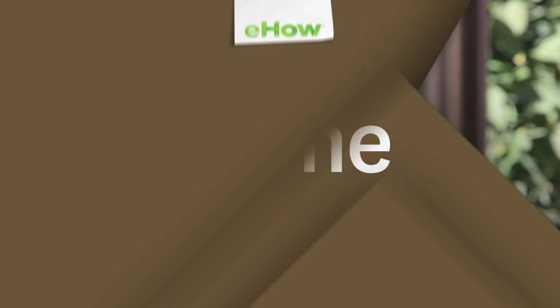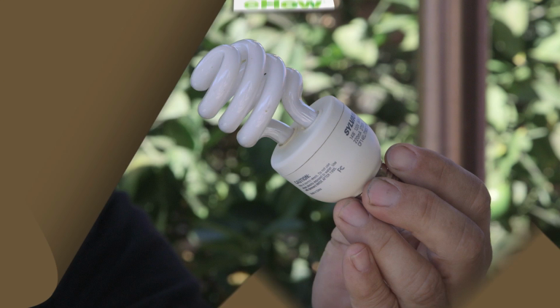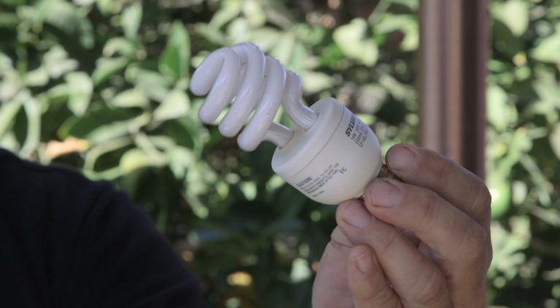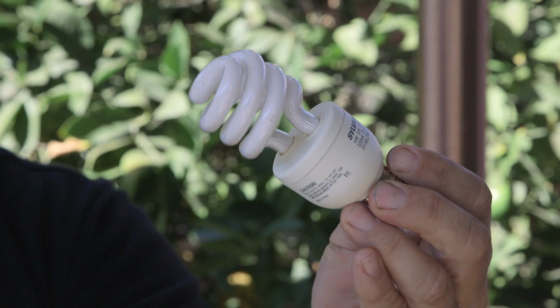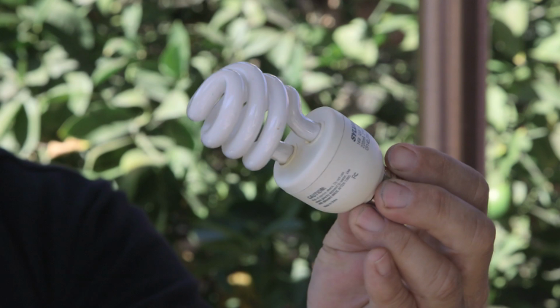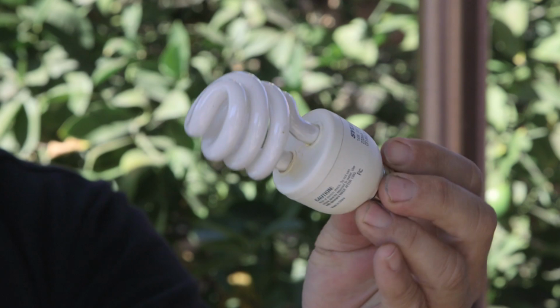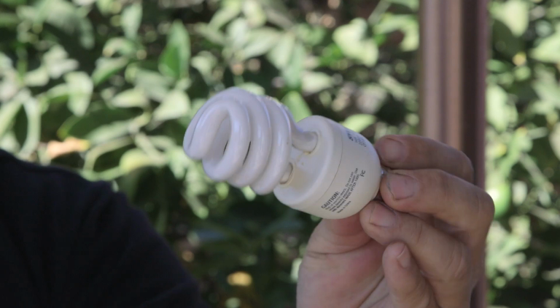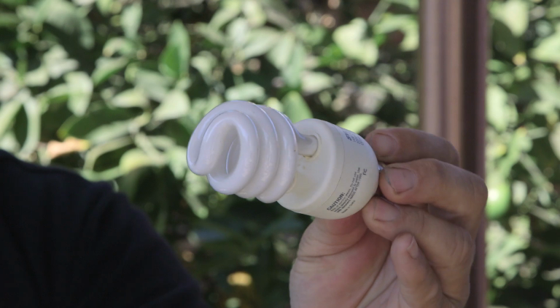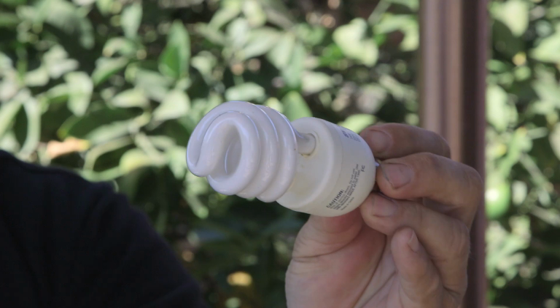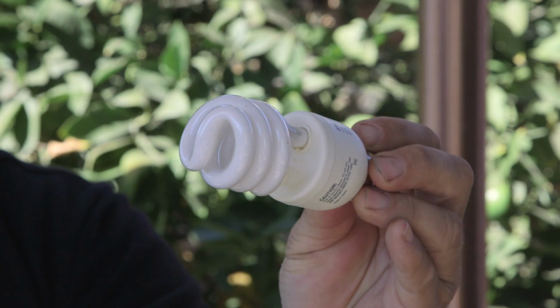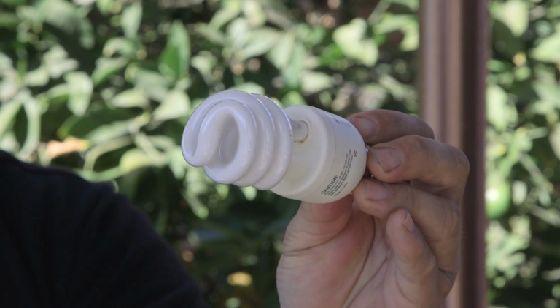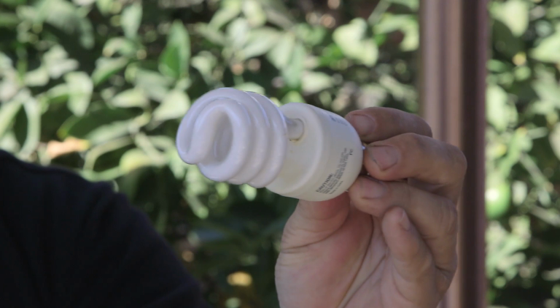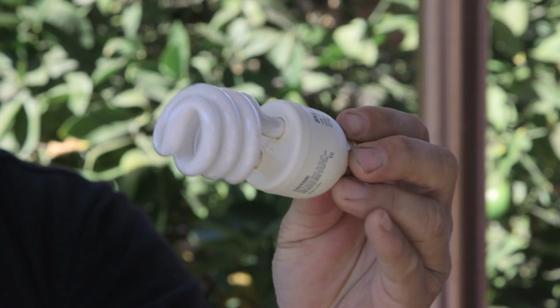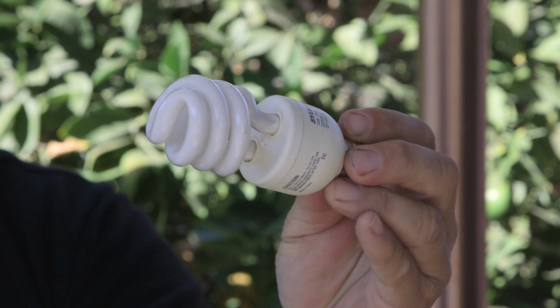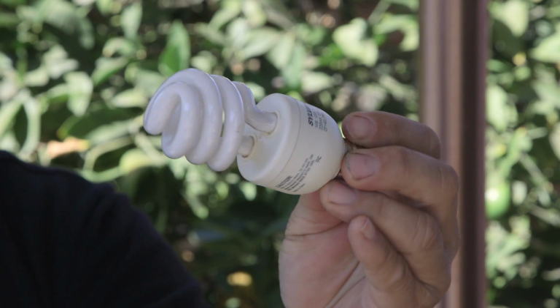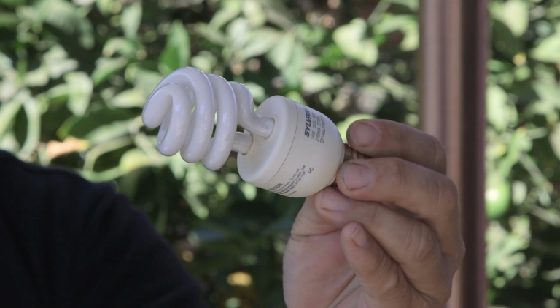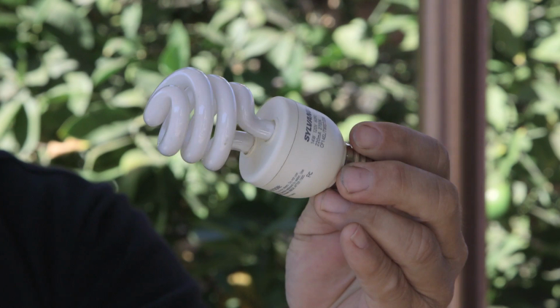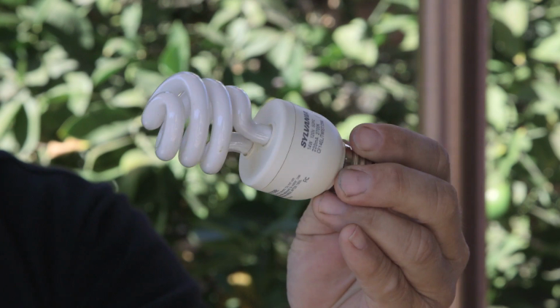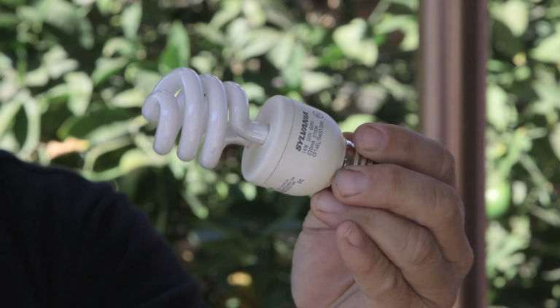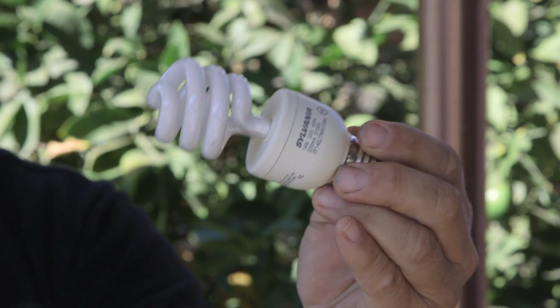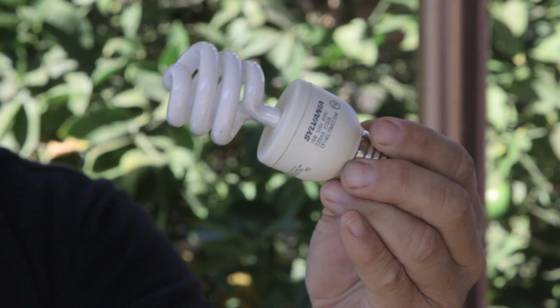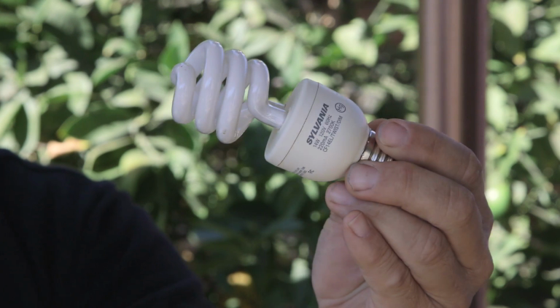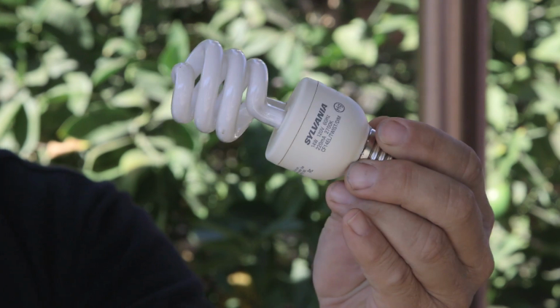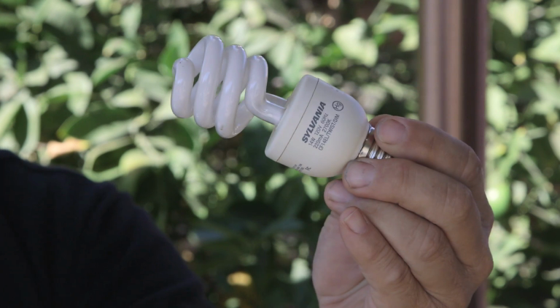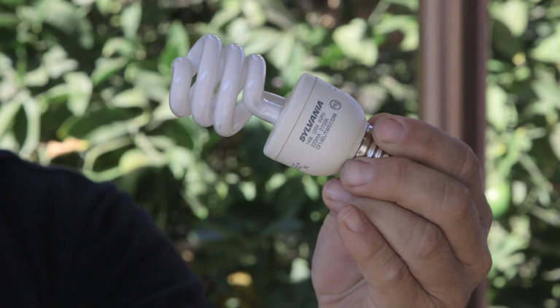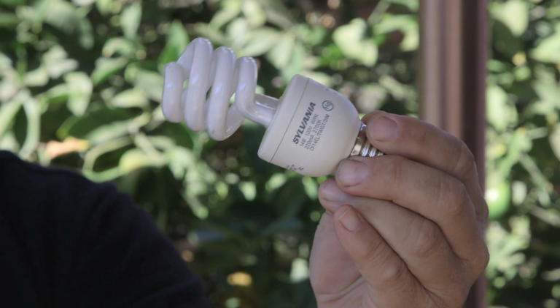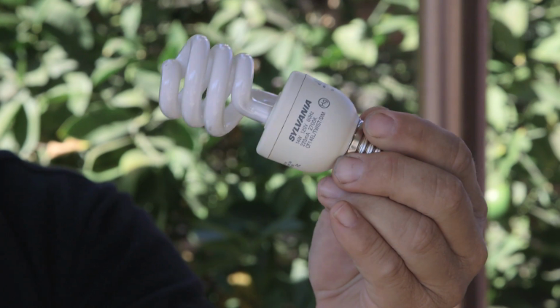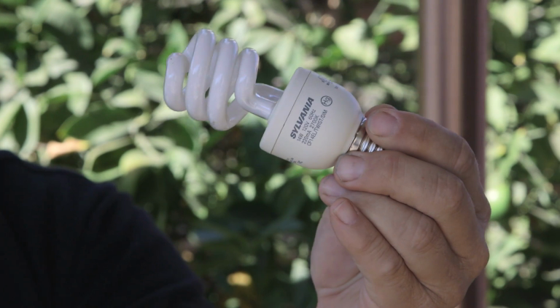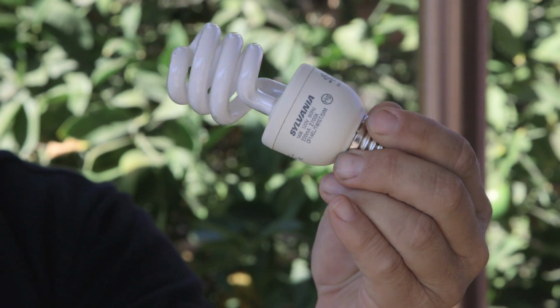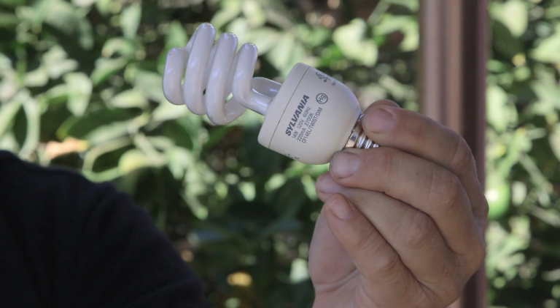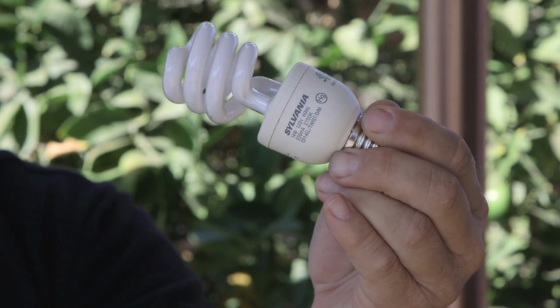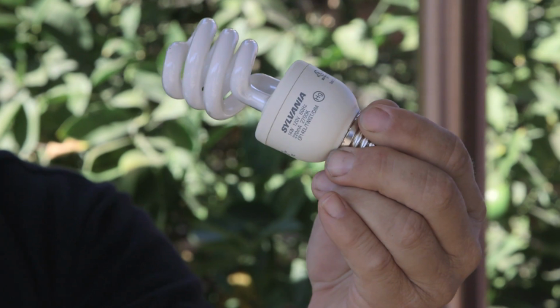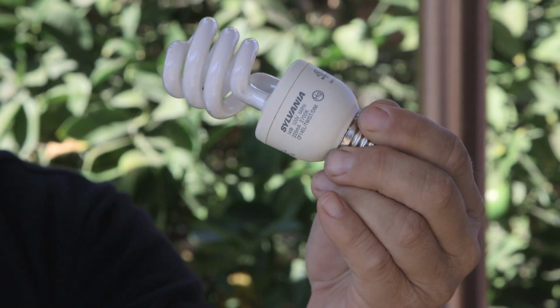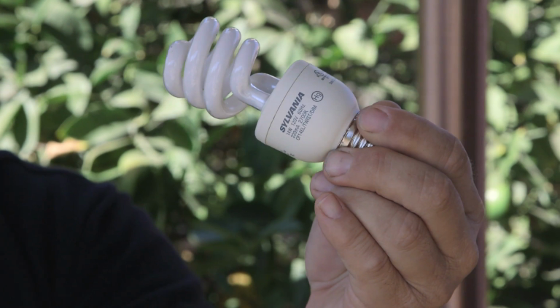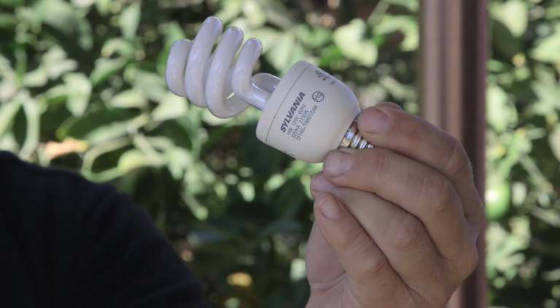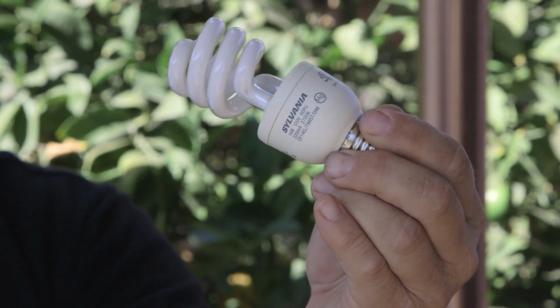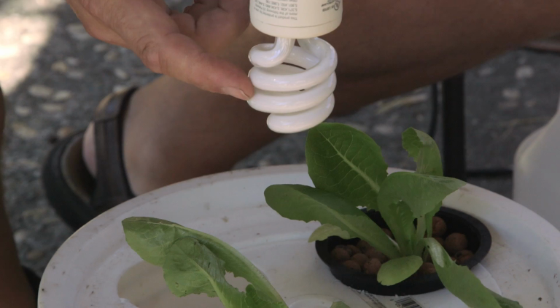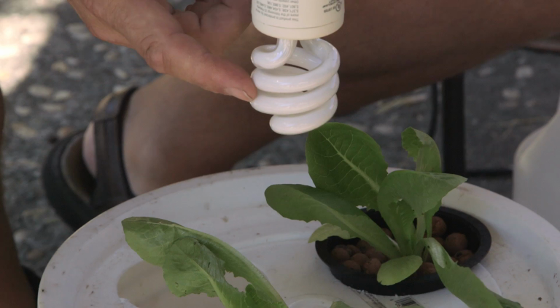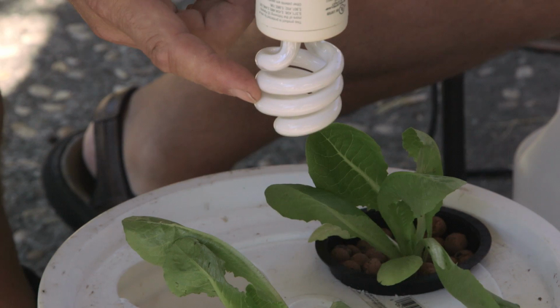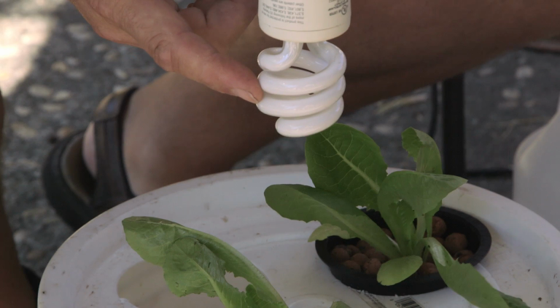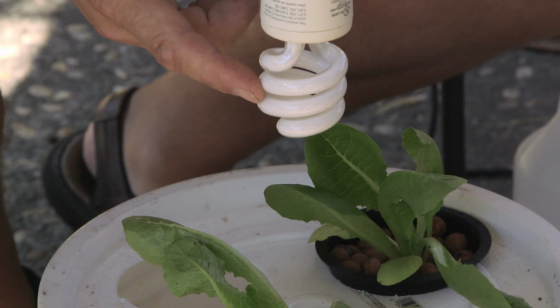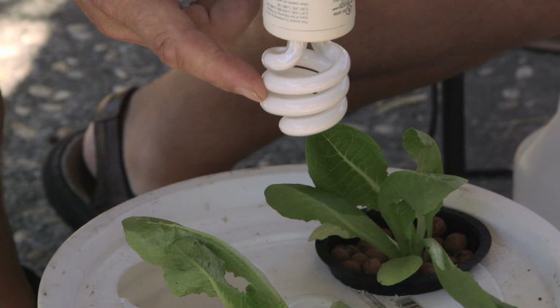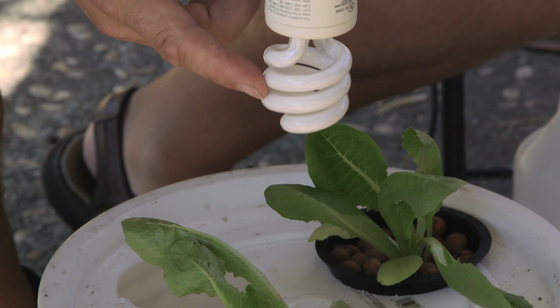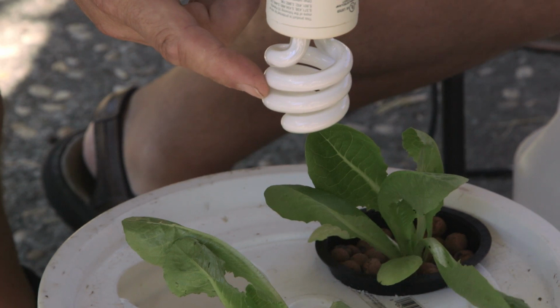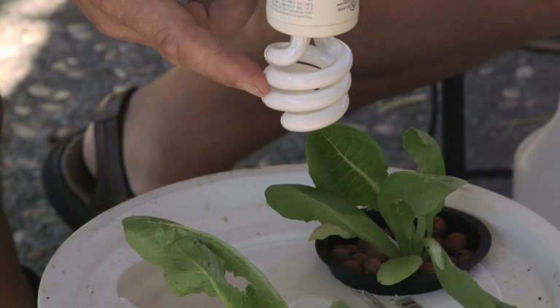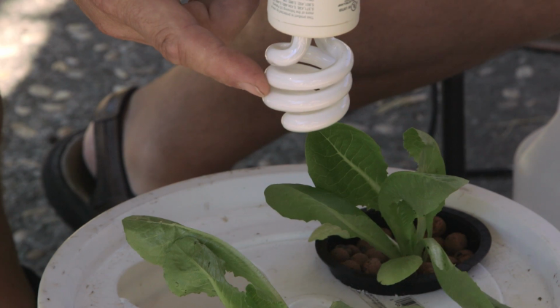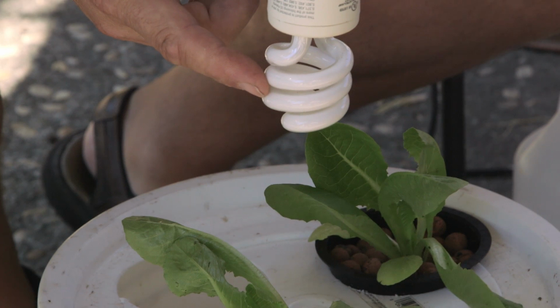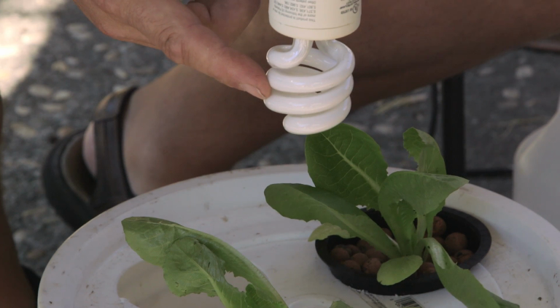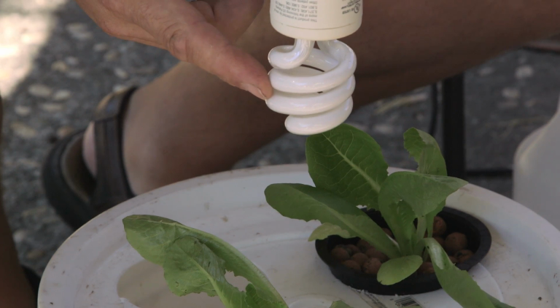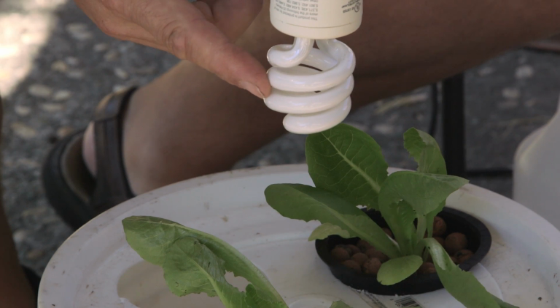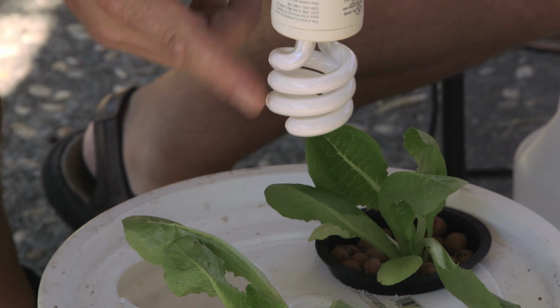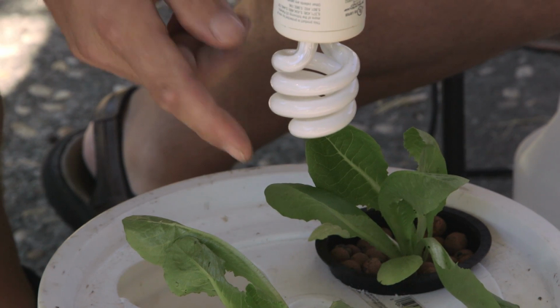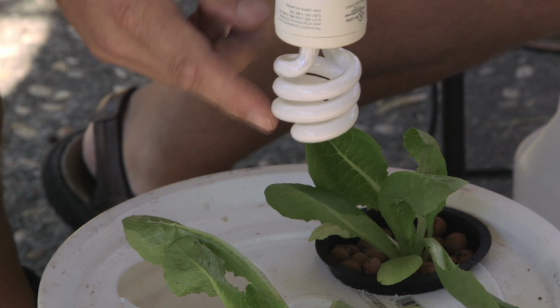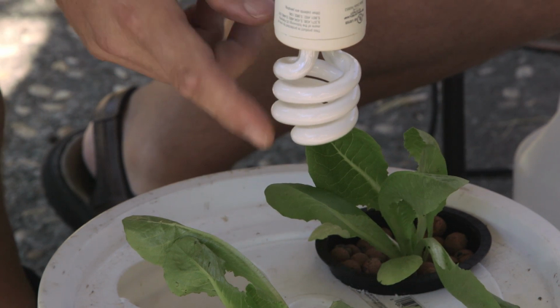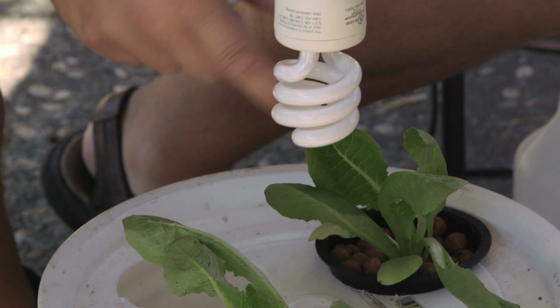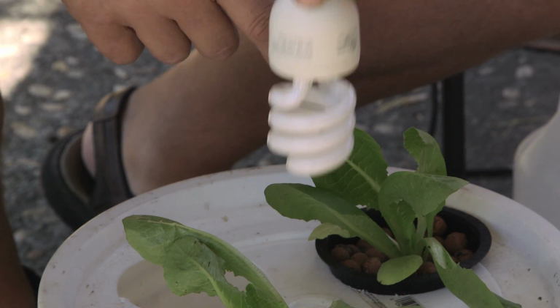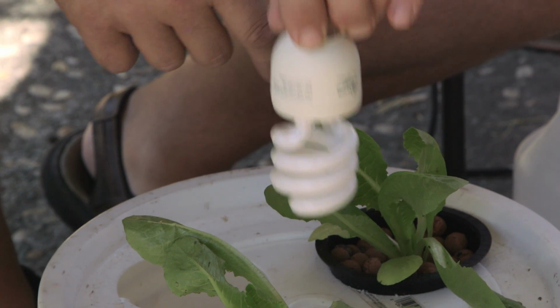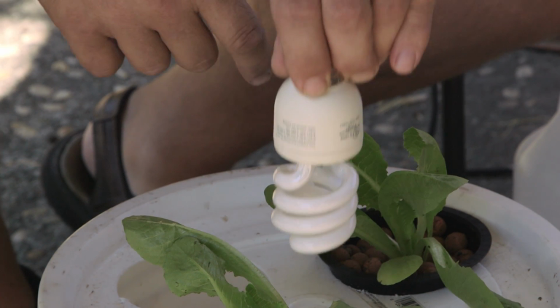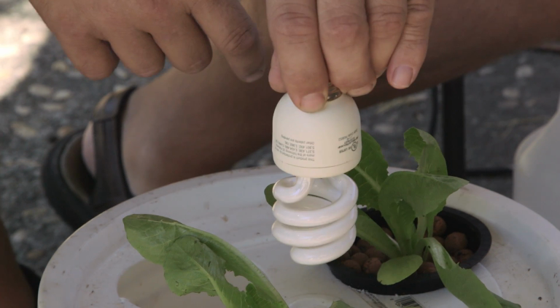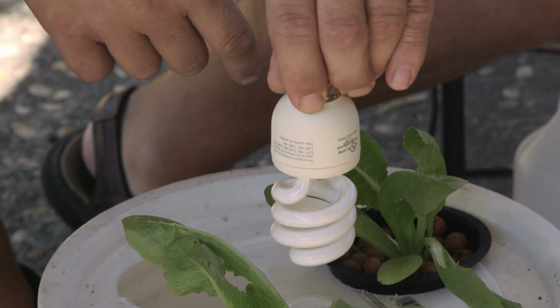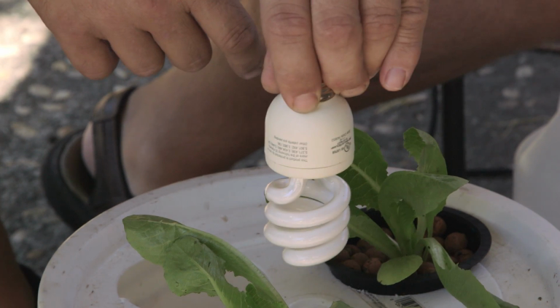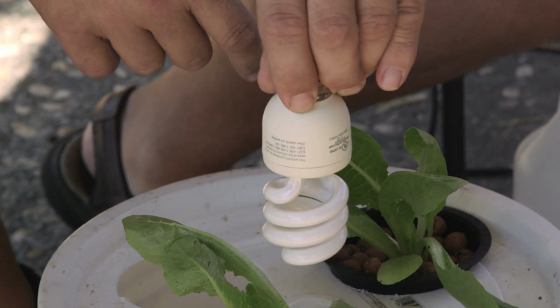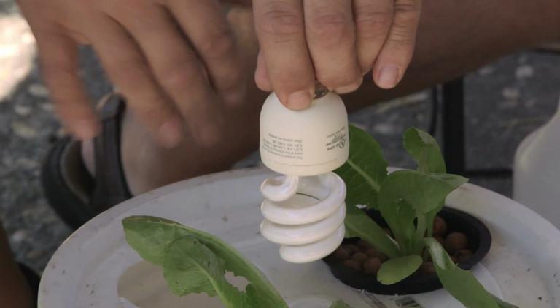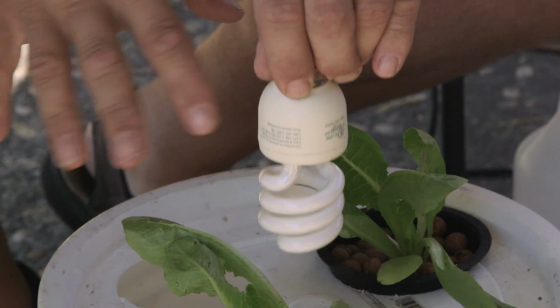Hi, I'm Paul Holofko. Today we're going to be talking about lettuce light requirements, incandescent versus fluorescence.